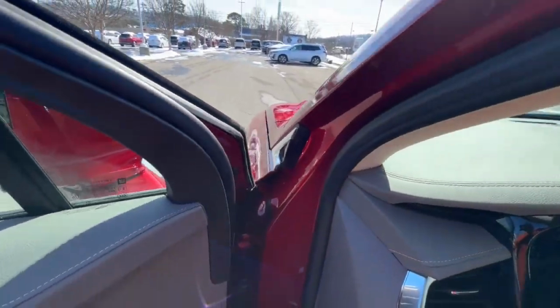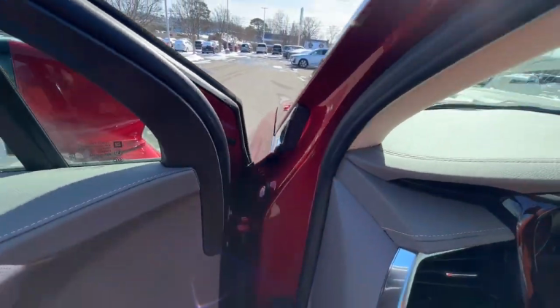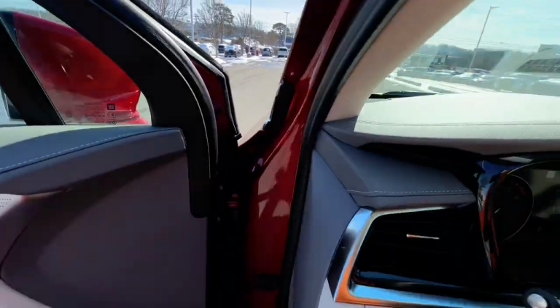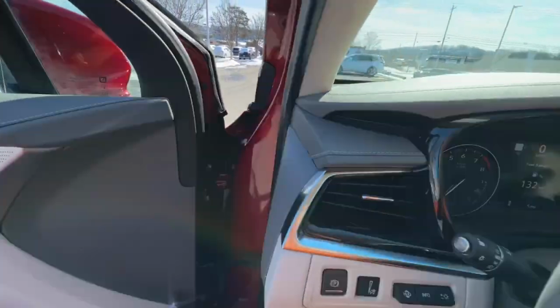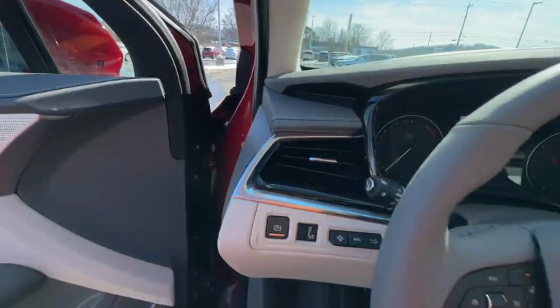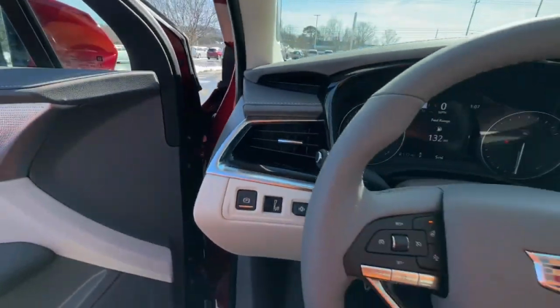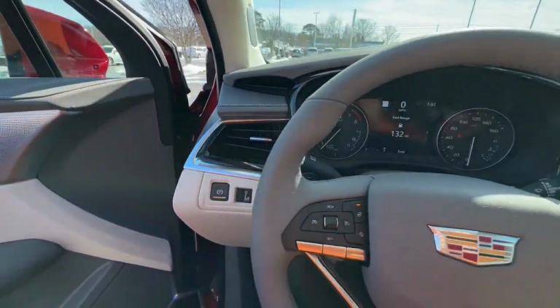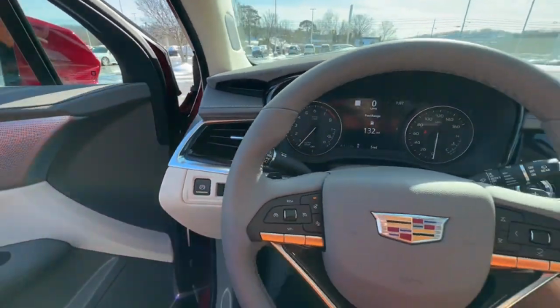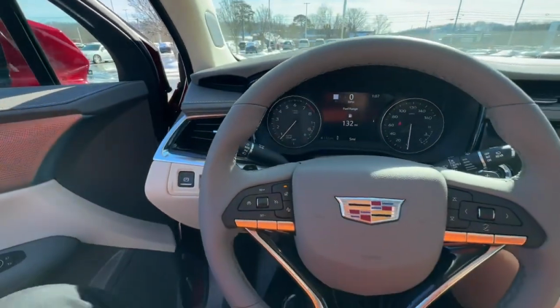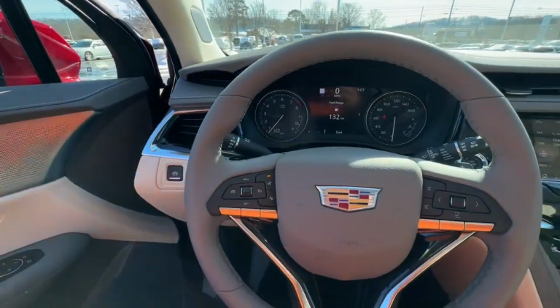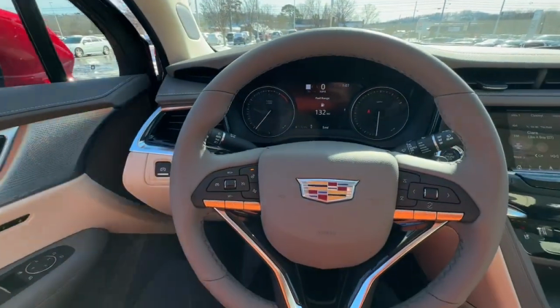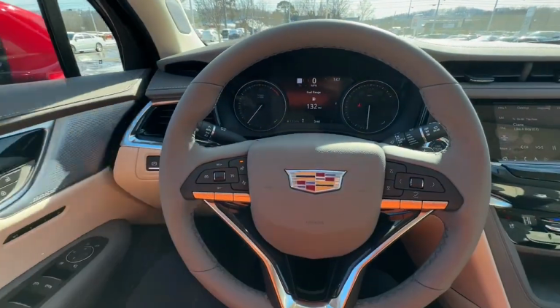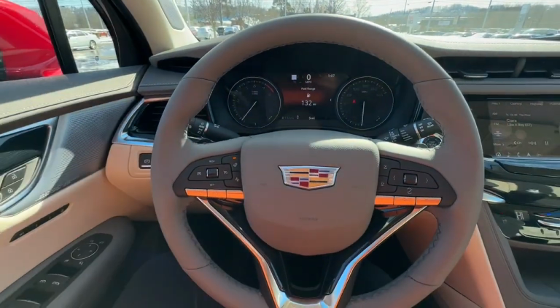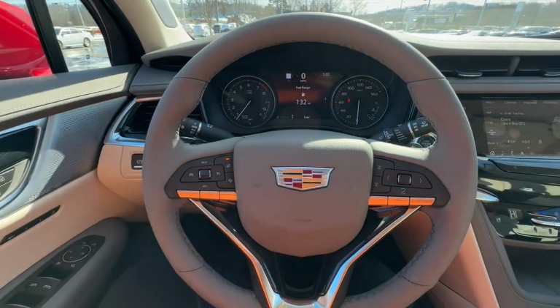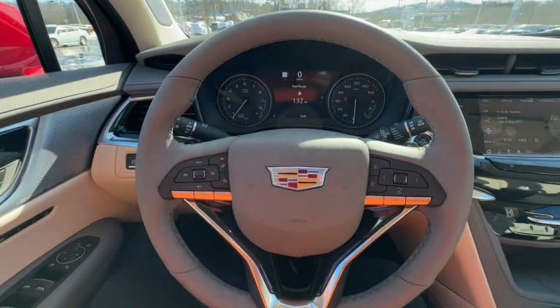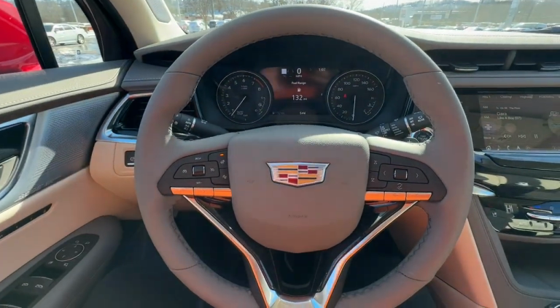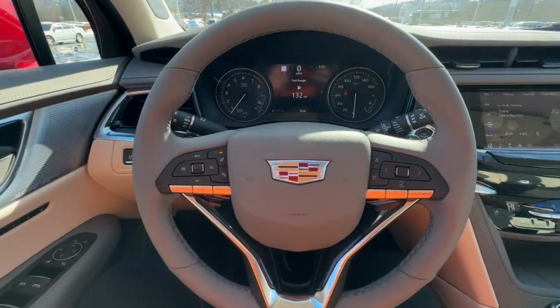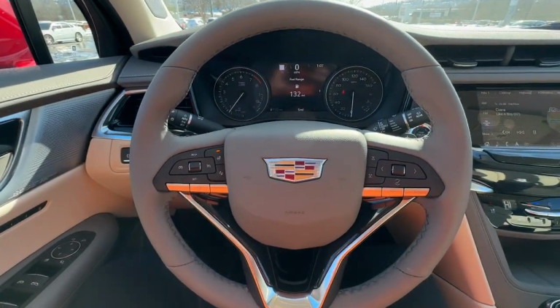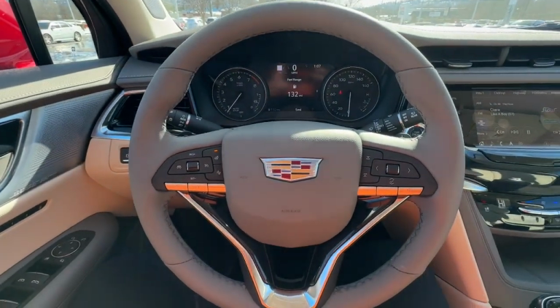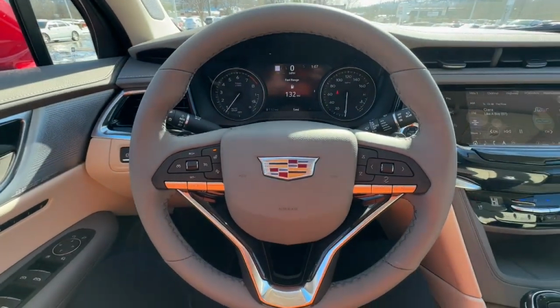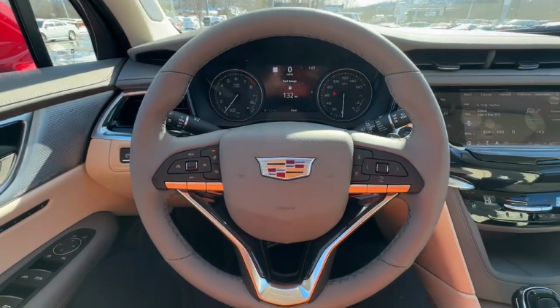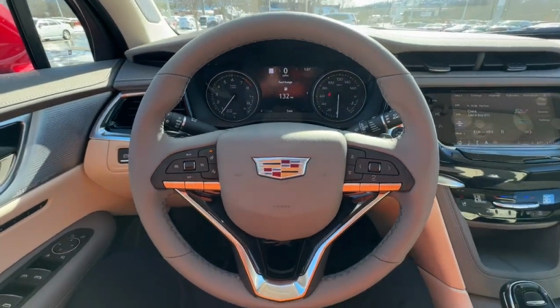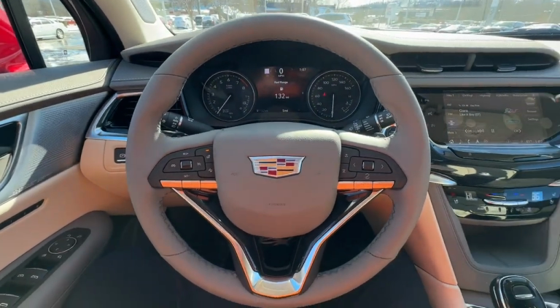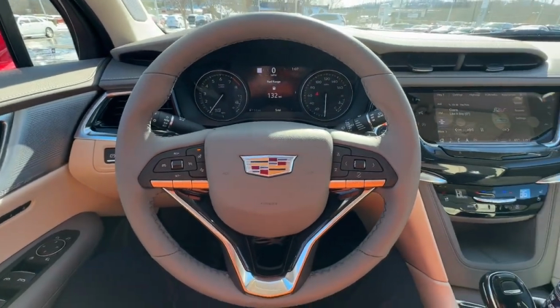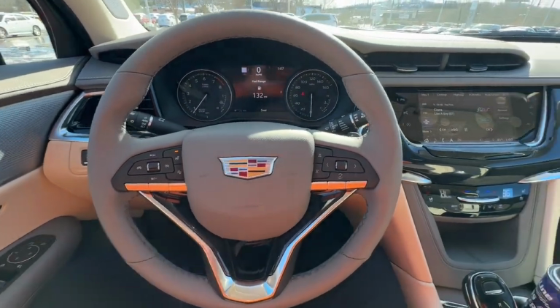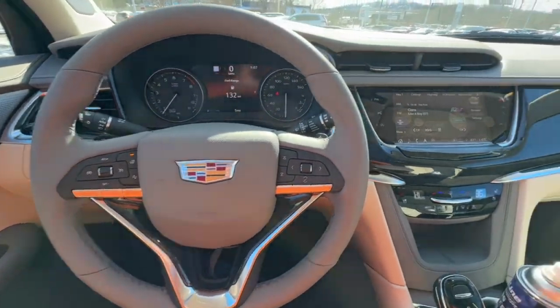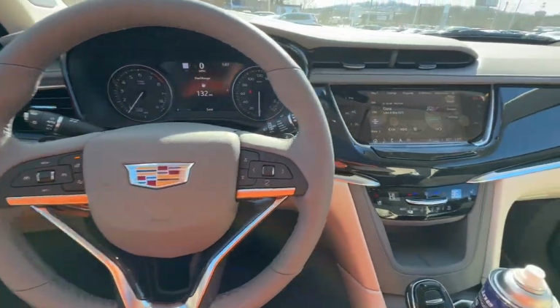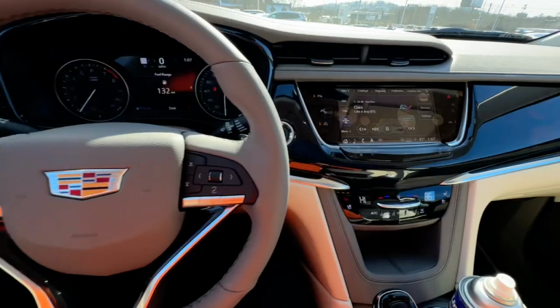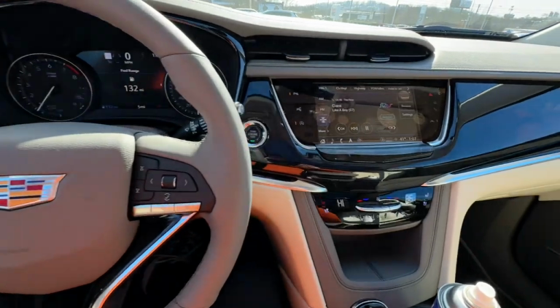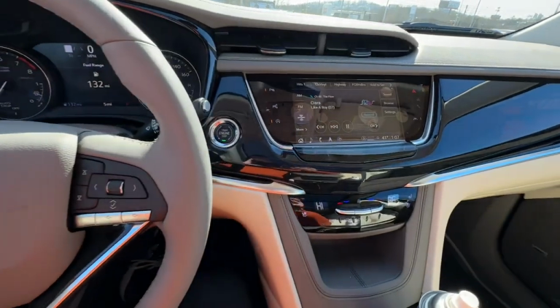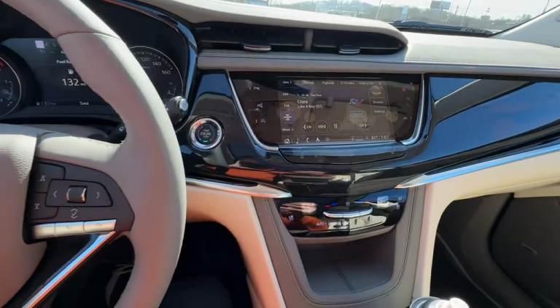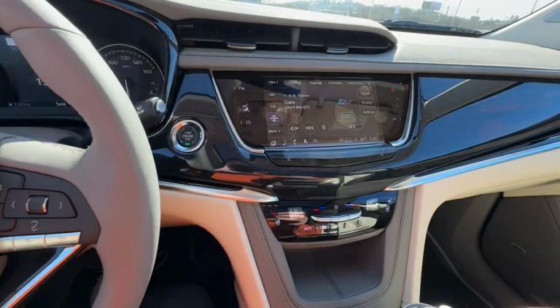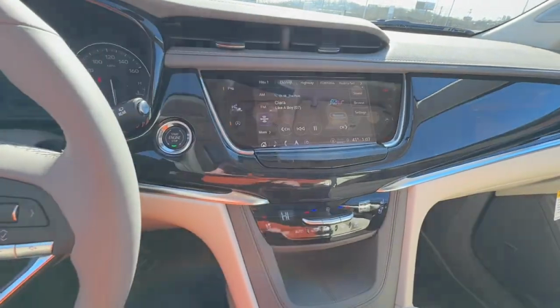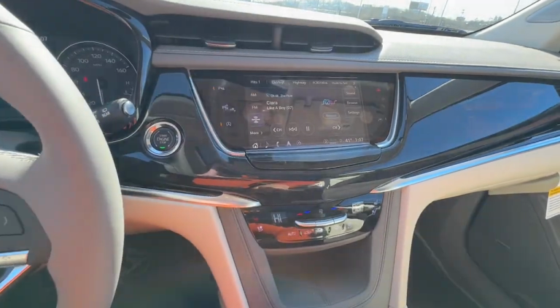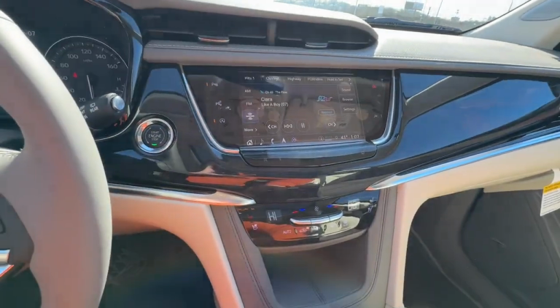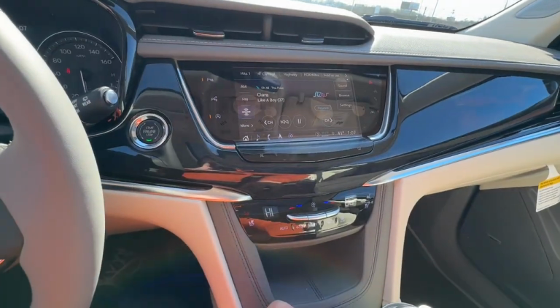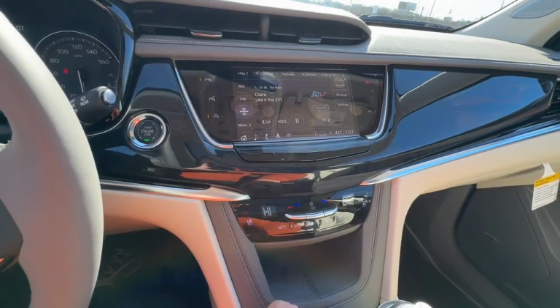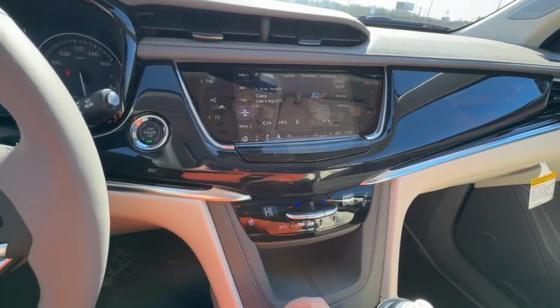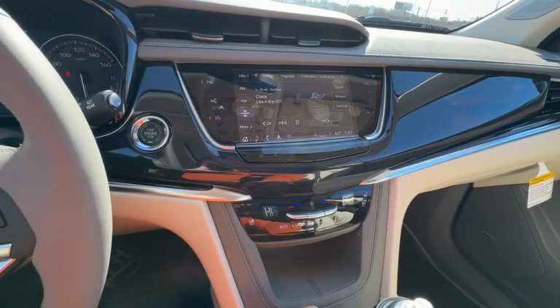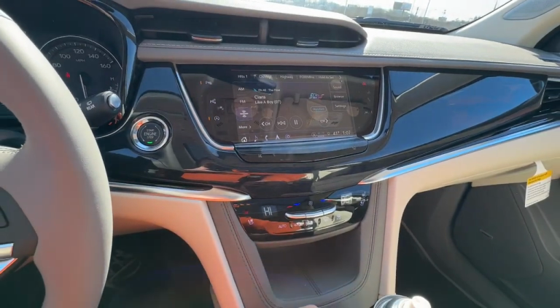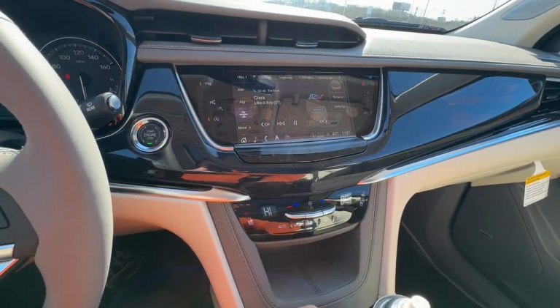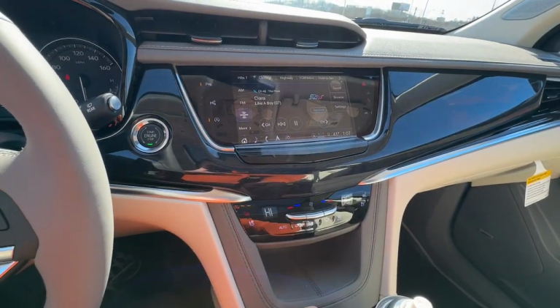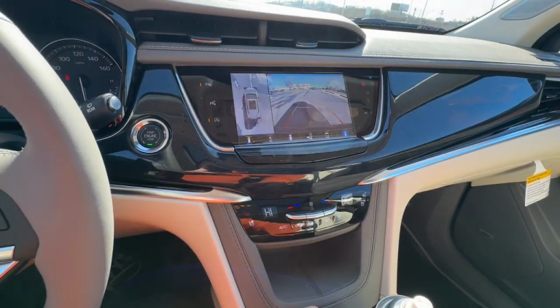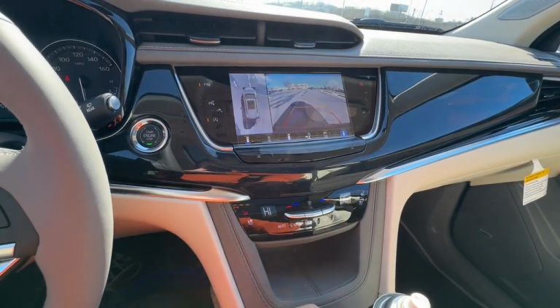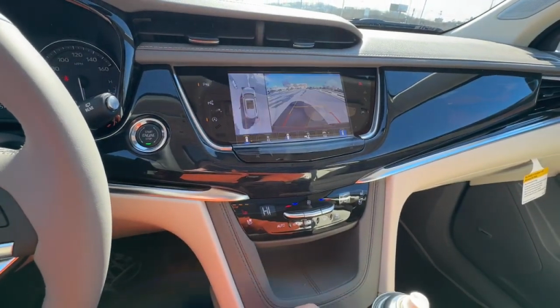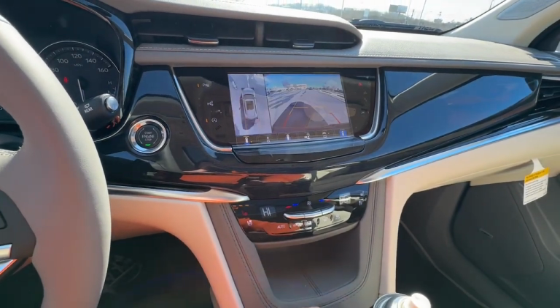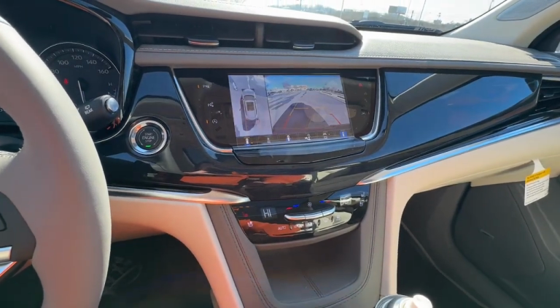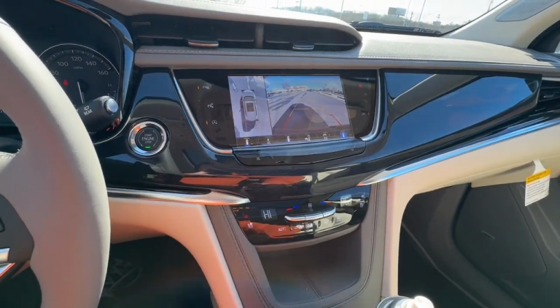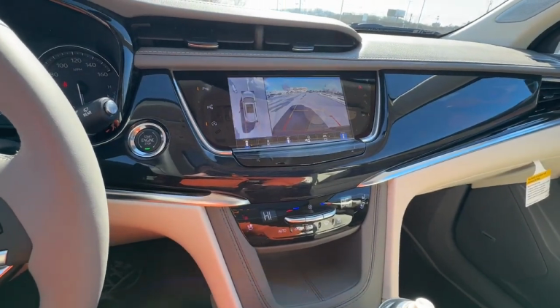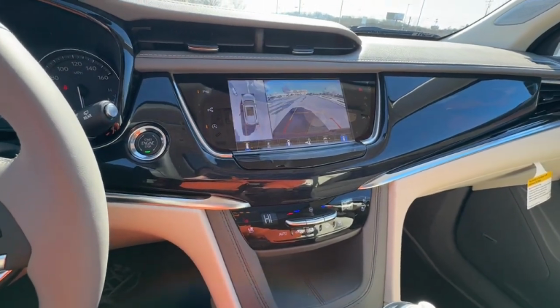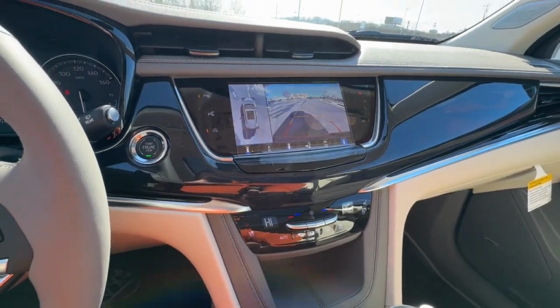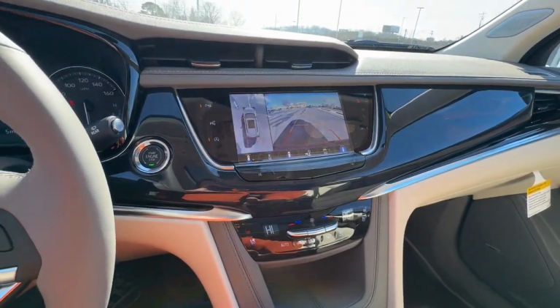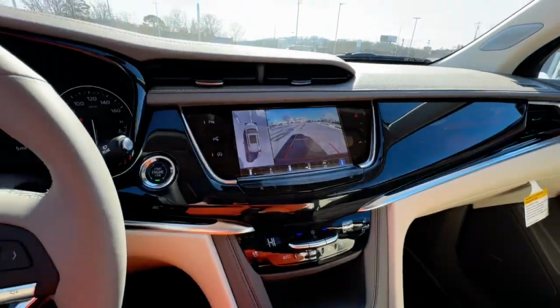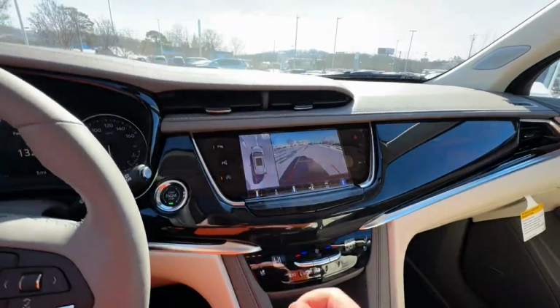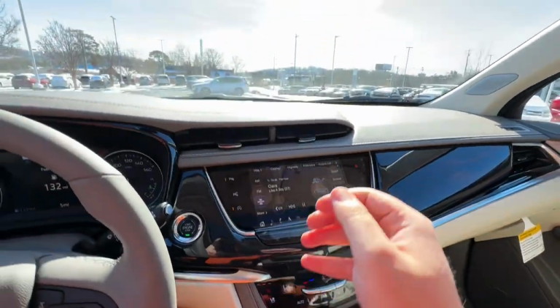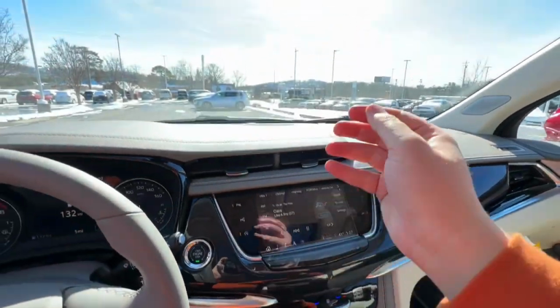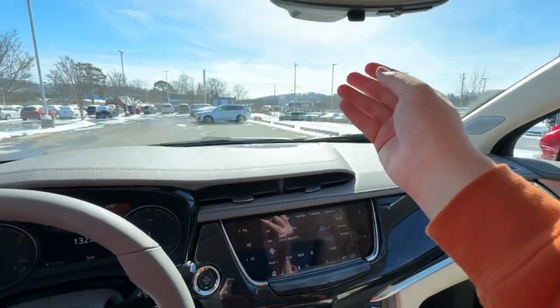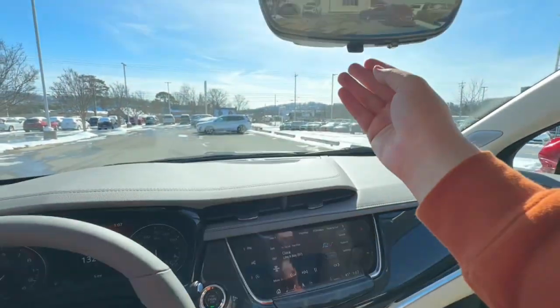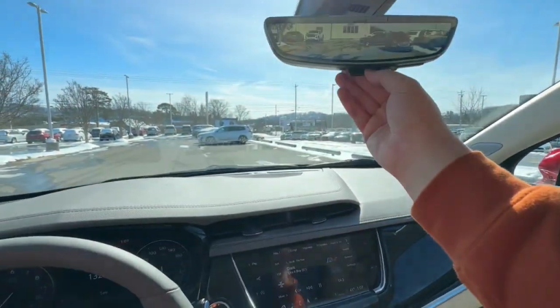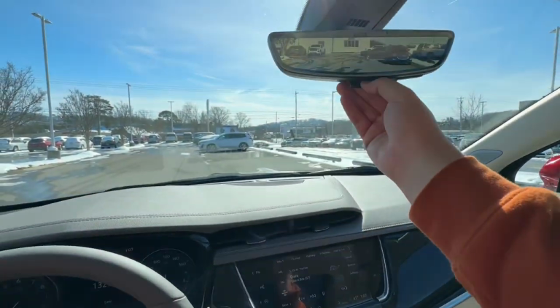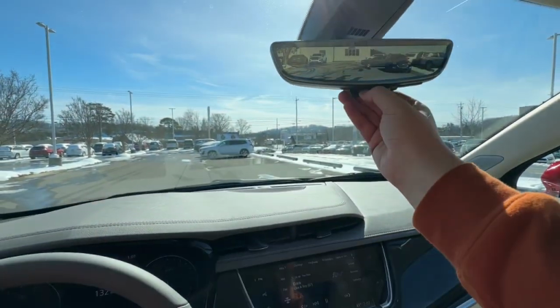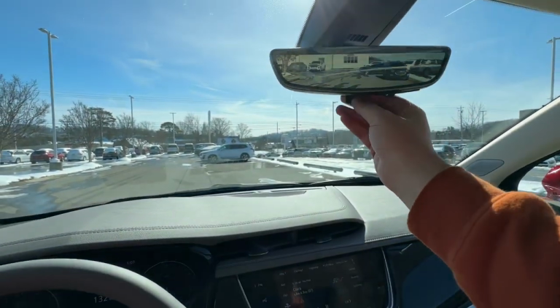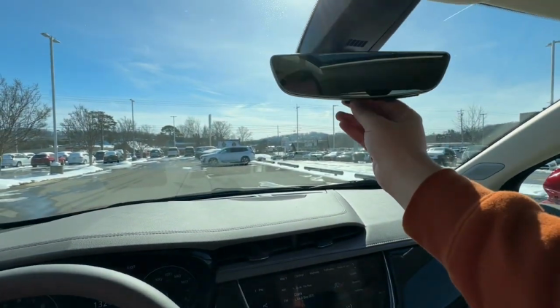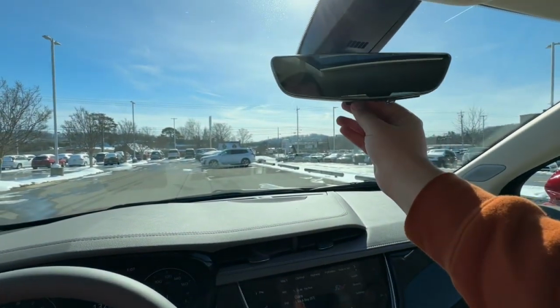Additional highlighted options include: hands-free liftgate, heated mirrors, power liftgate, V6 cylinder engine, and premium sound system.